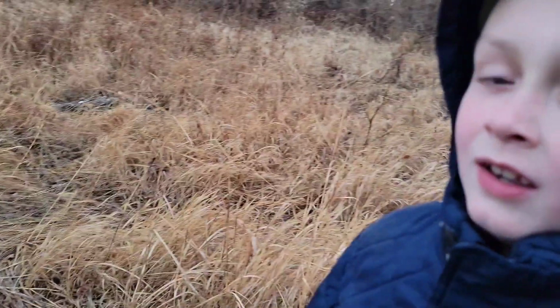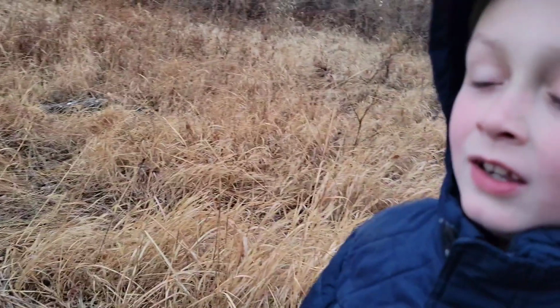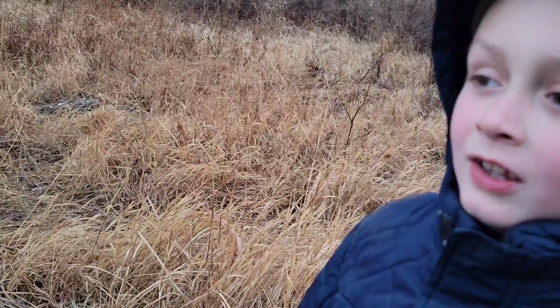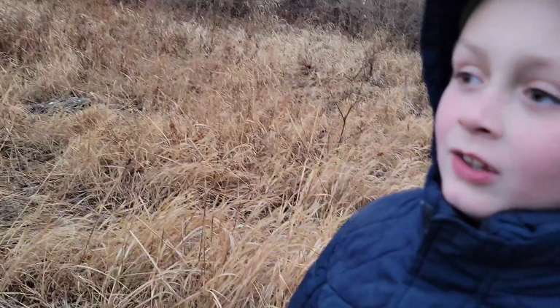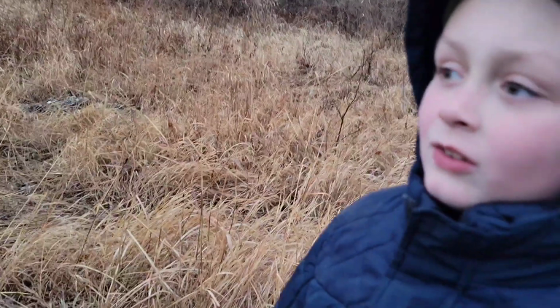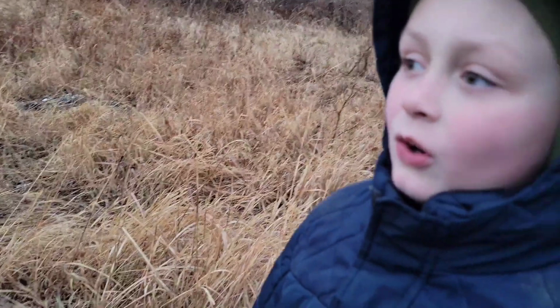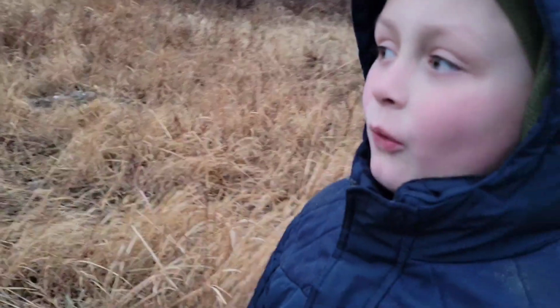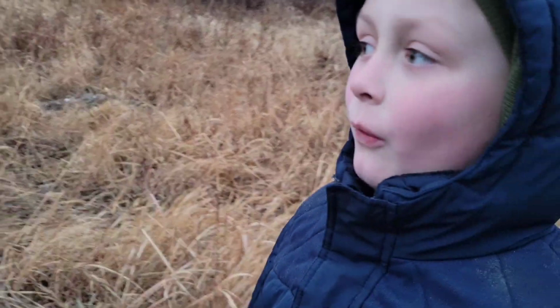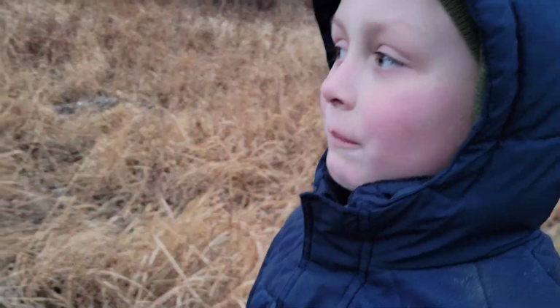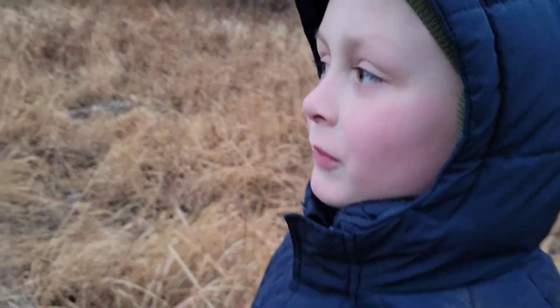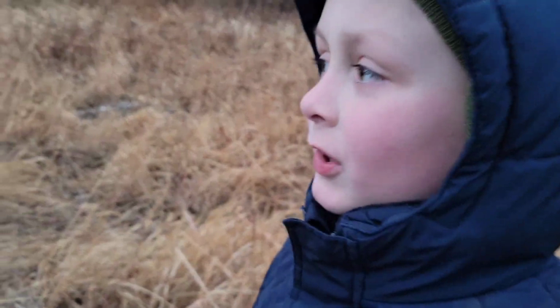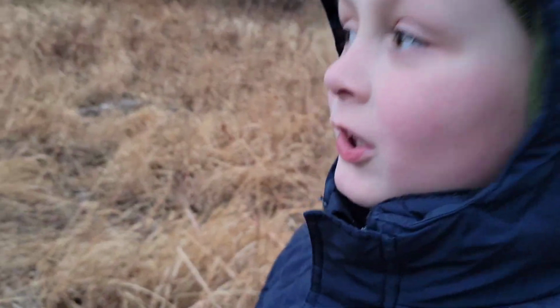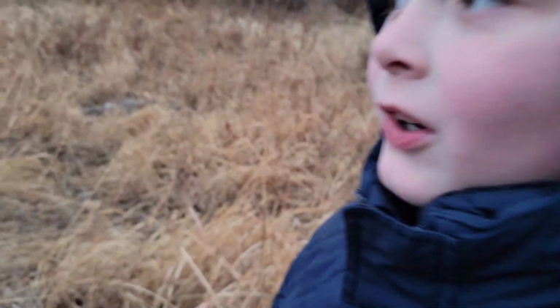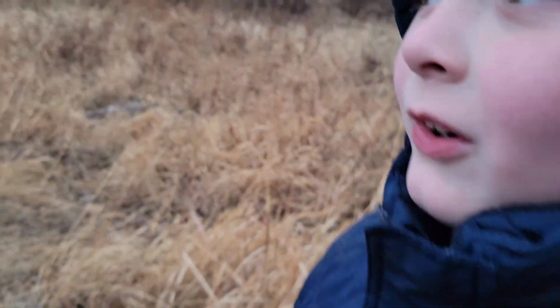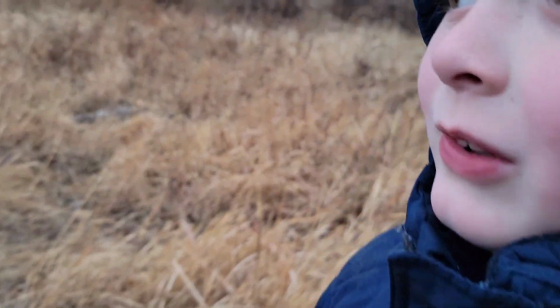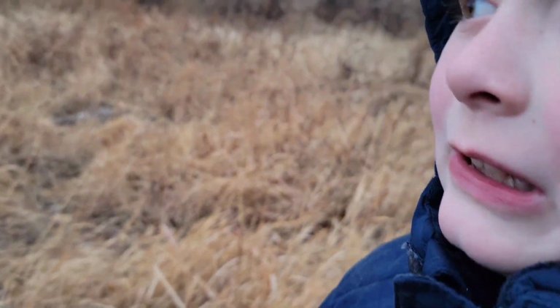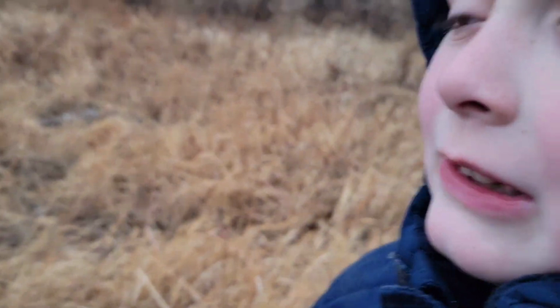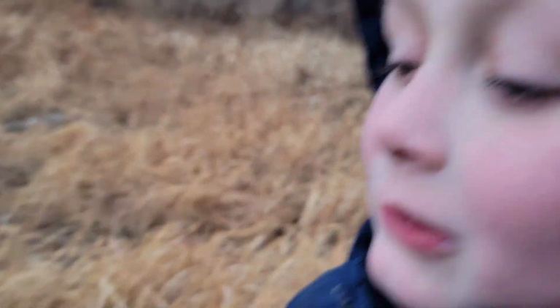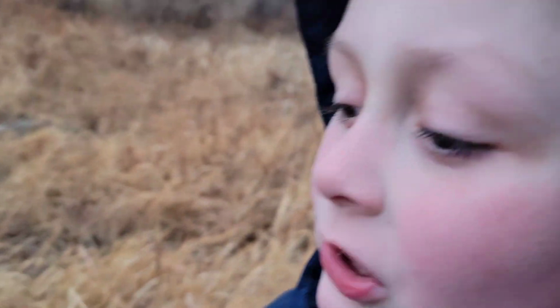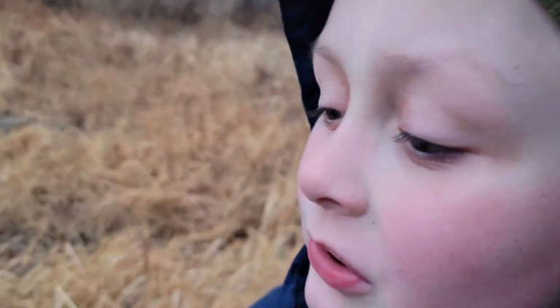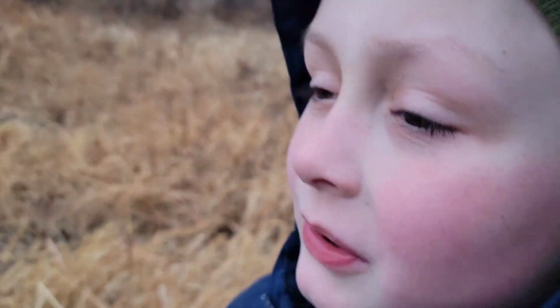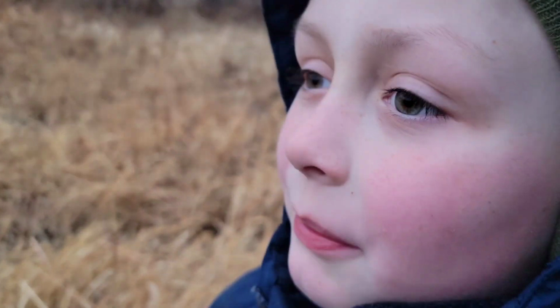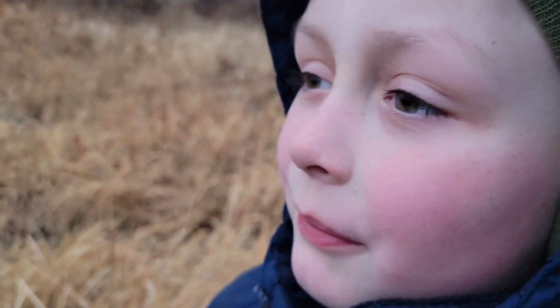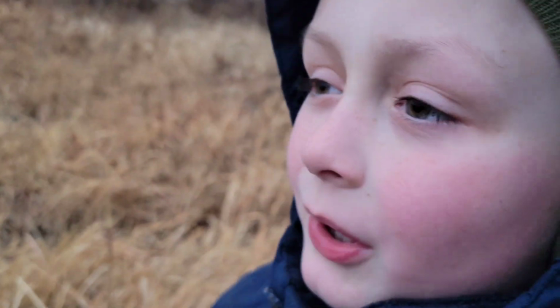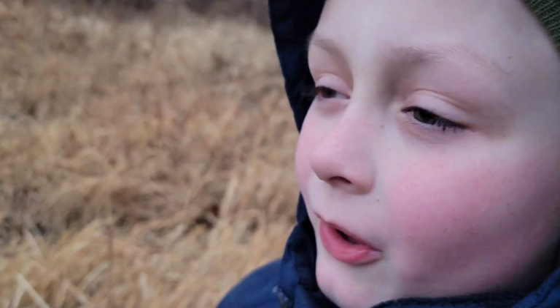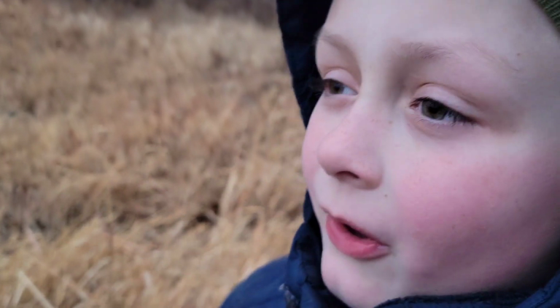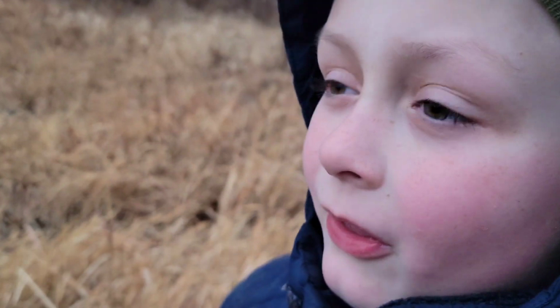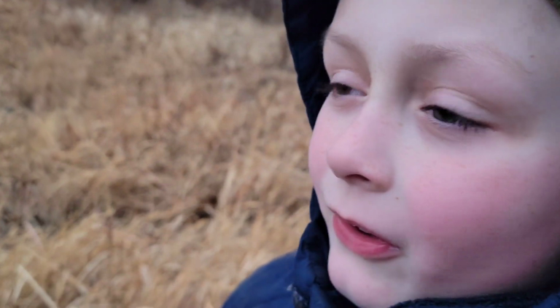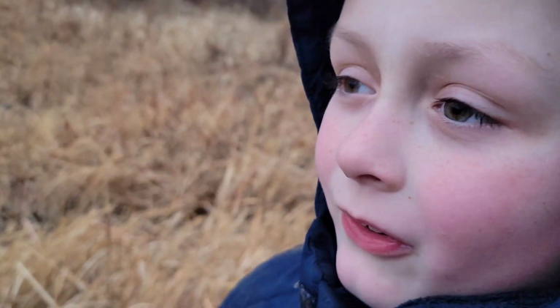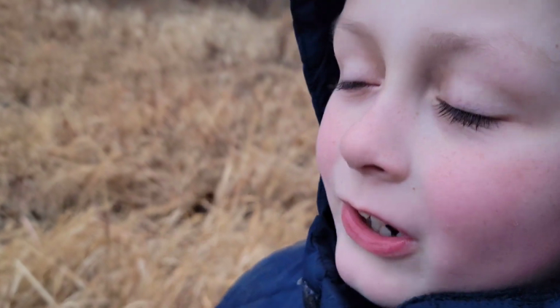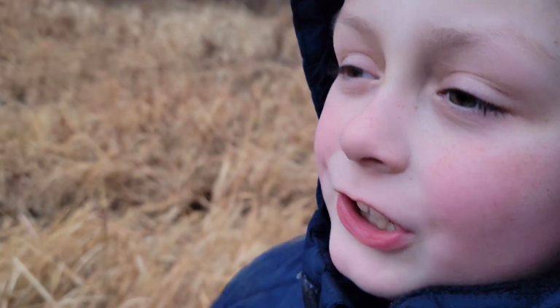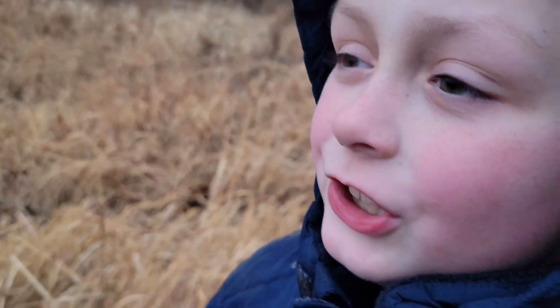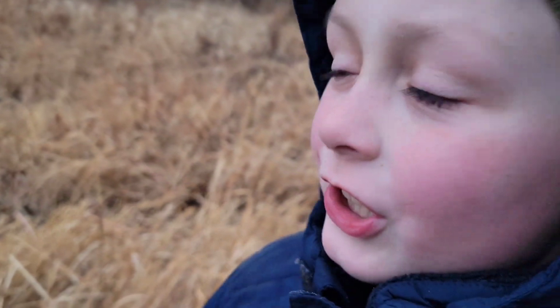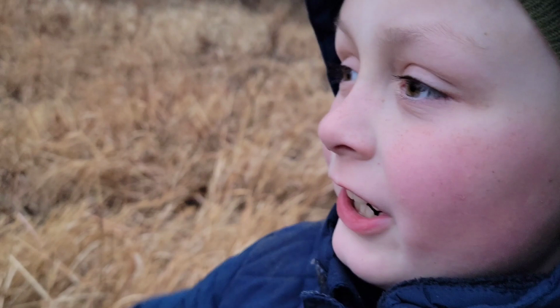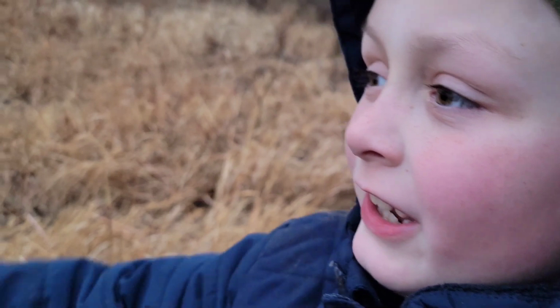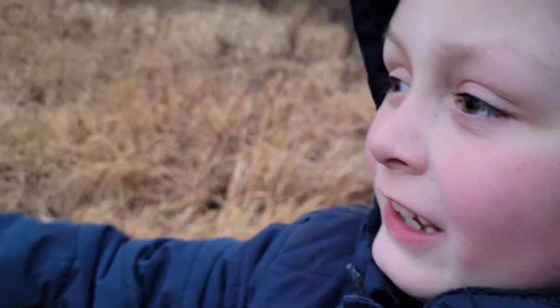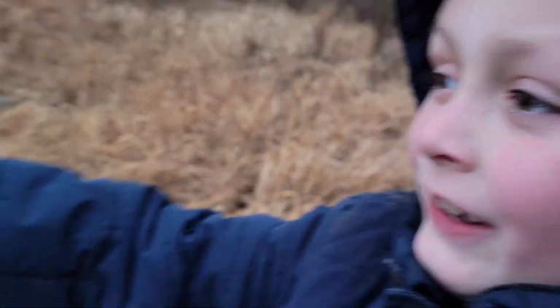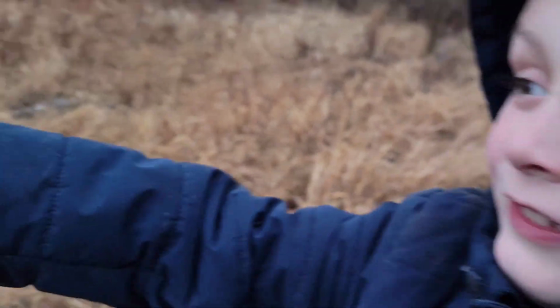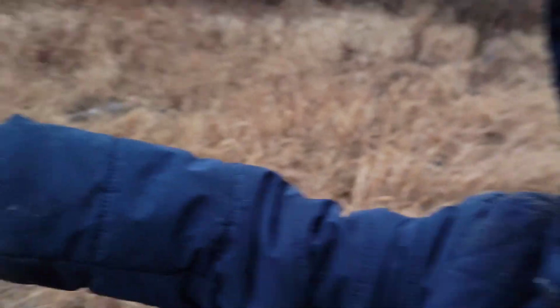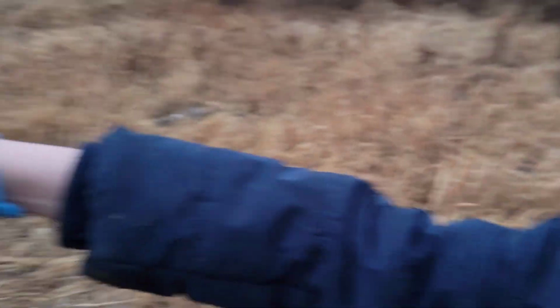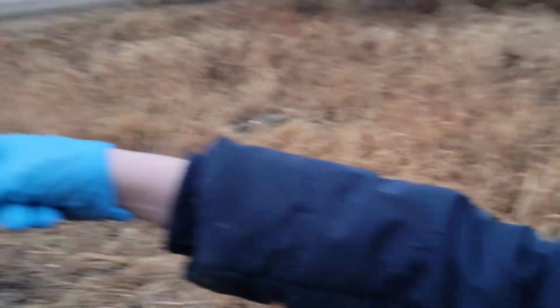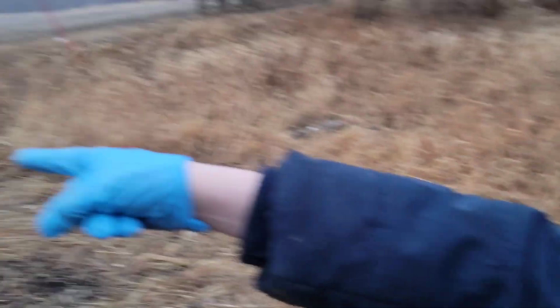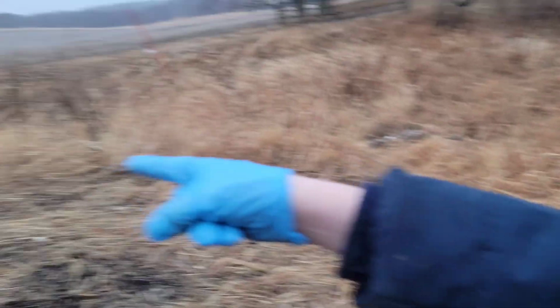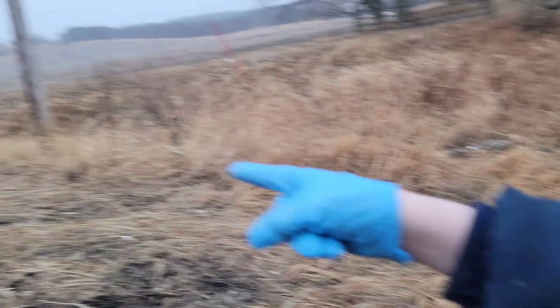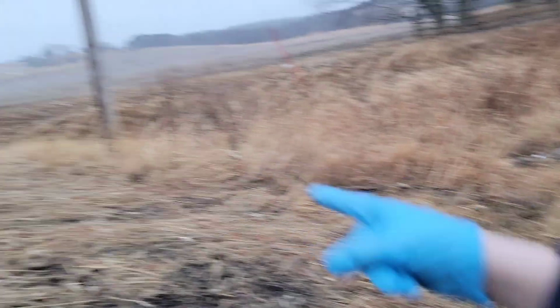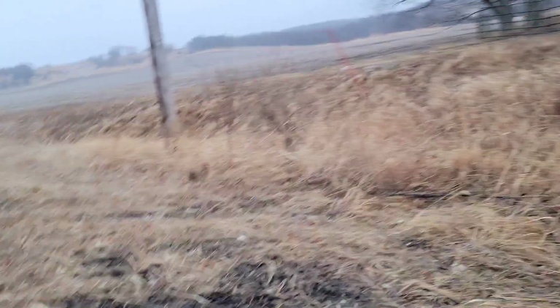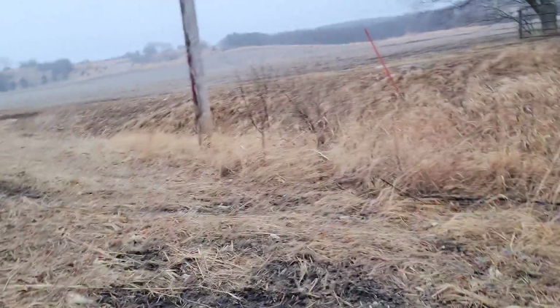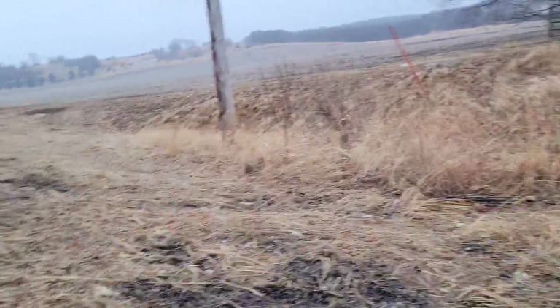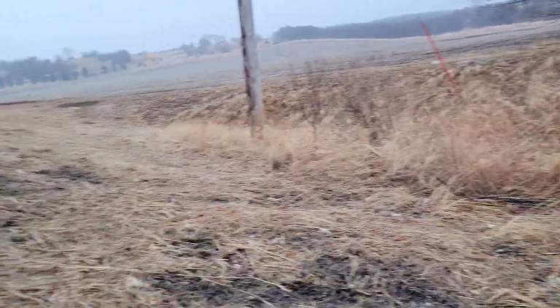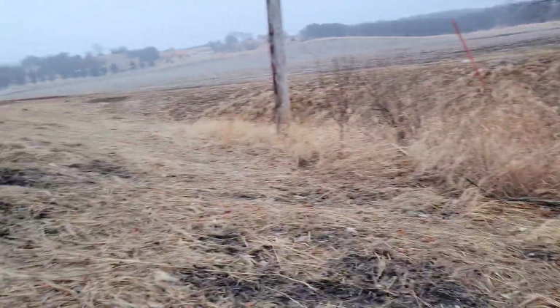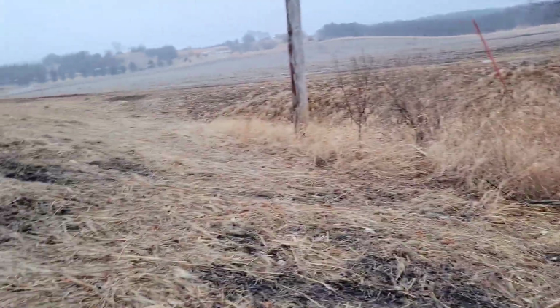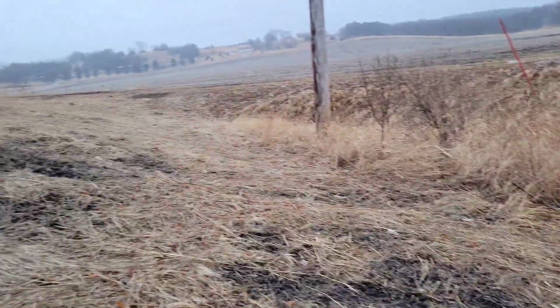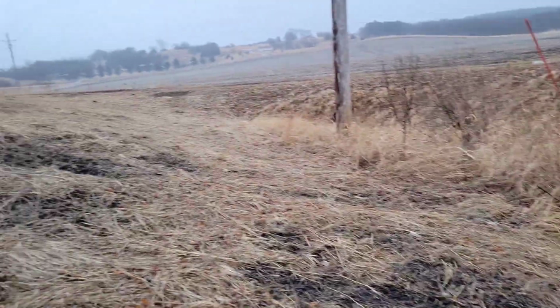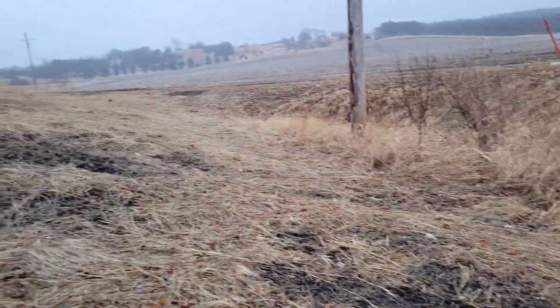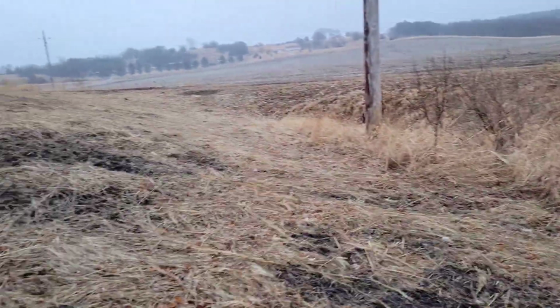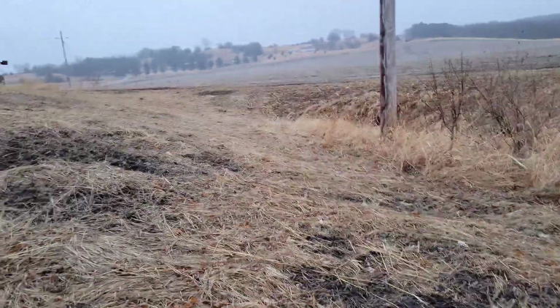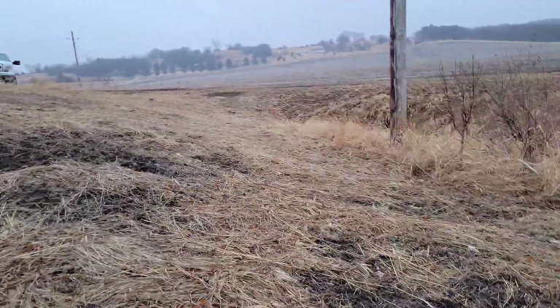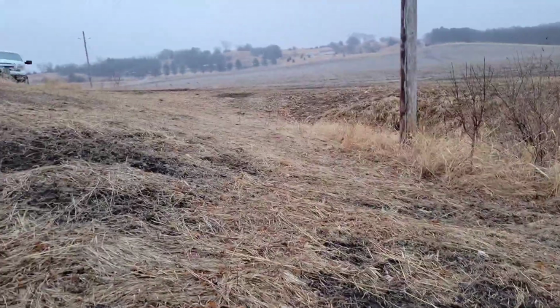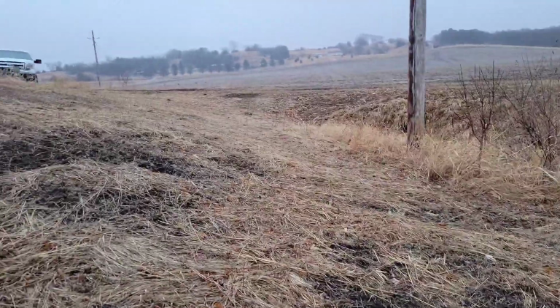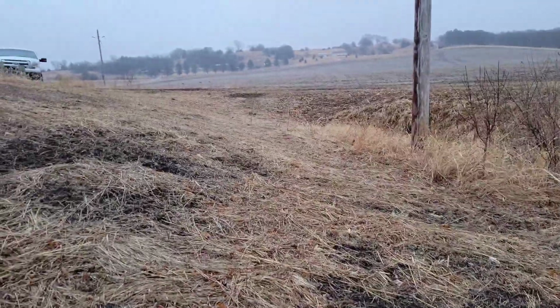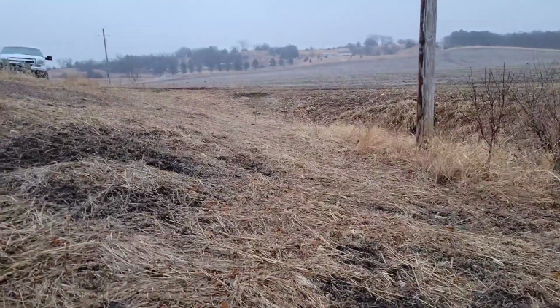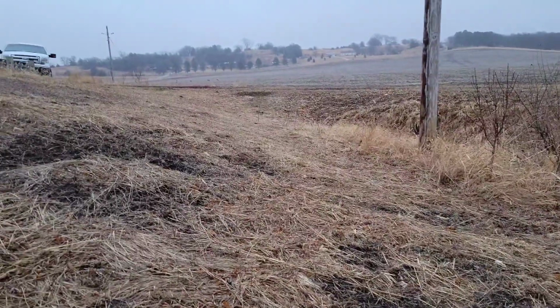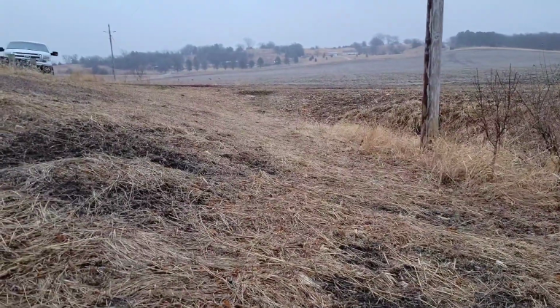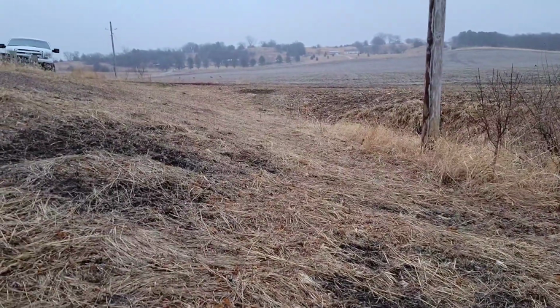We just went up the ridge and I can see some doves out on the field.